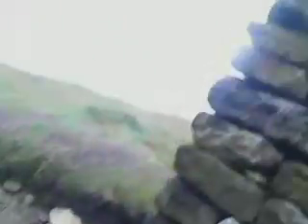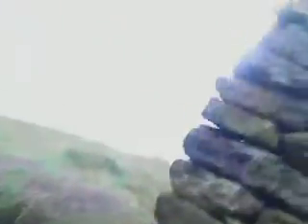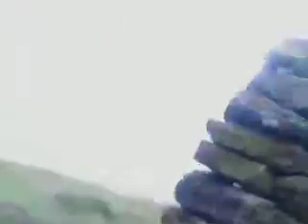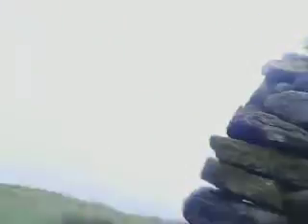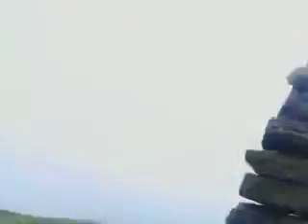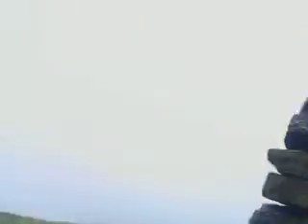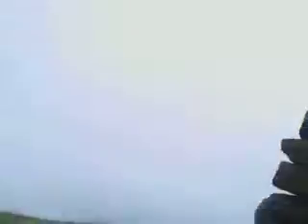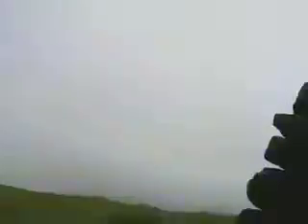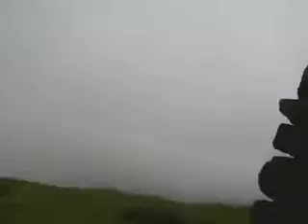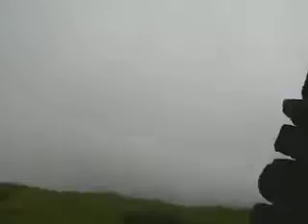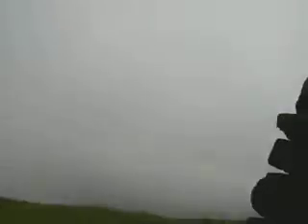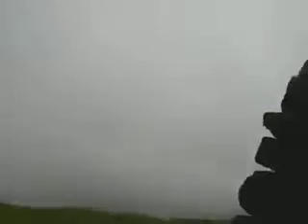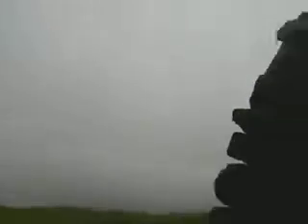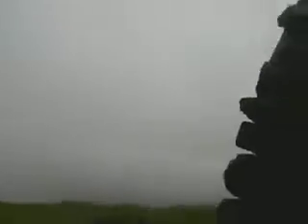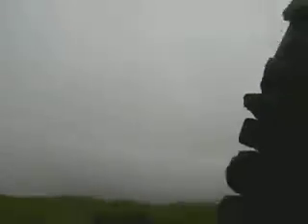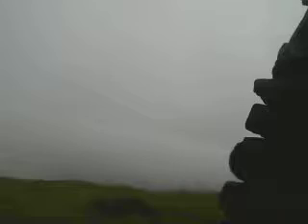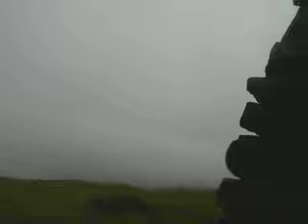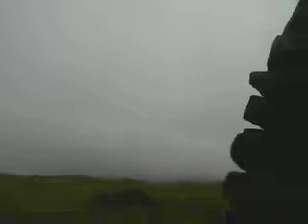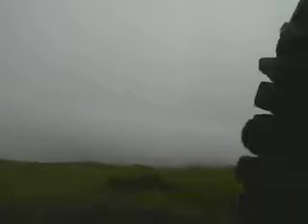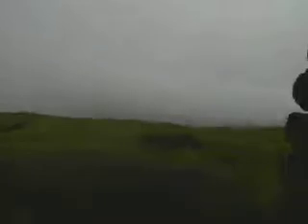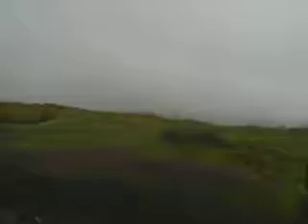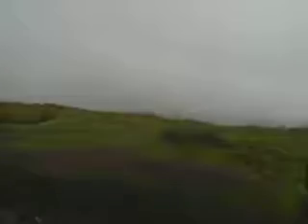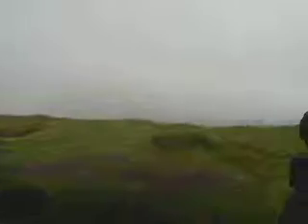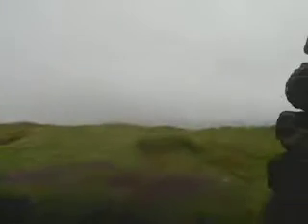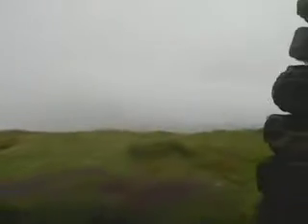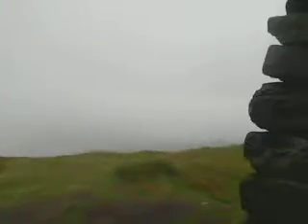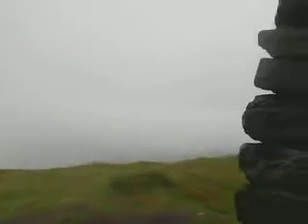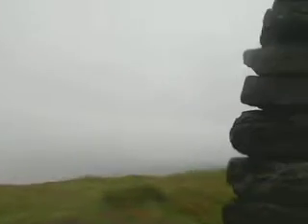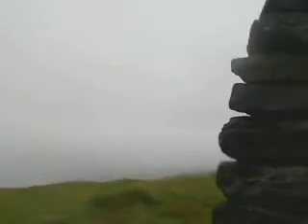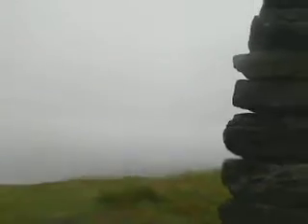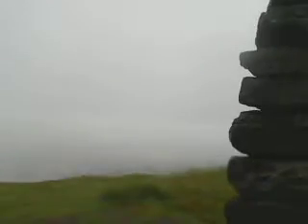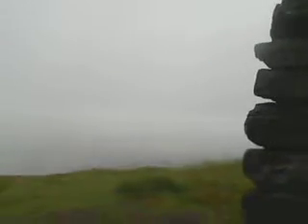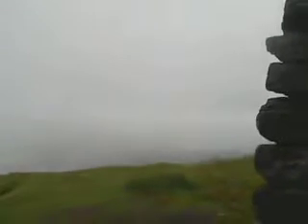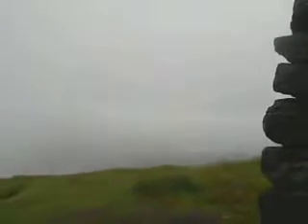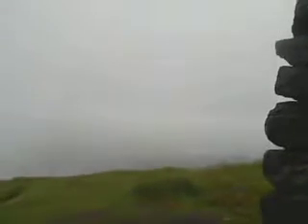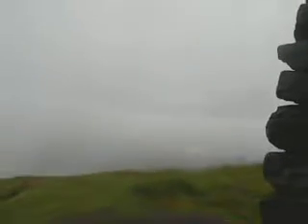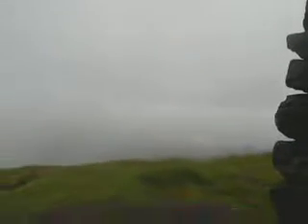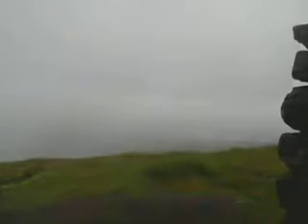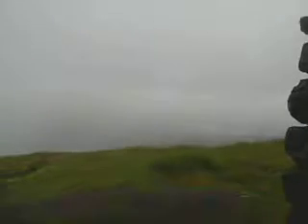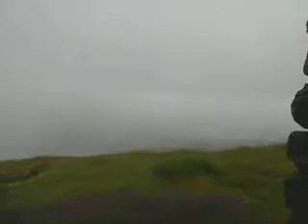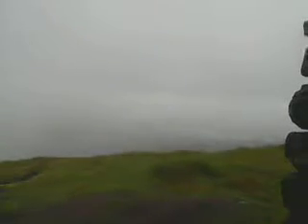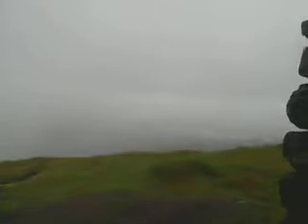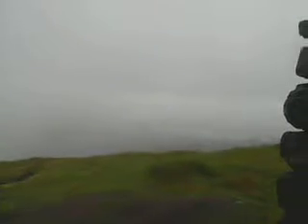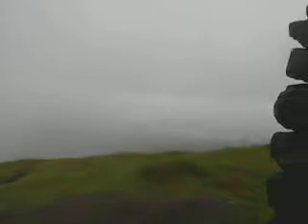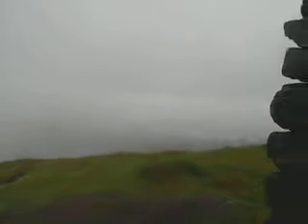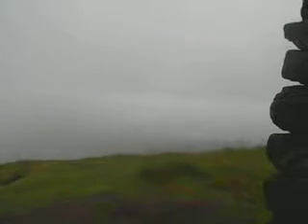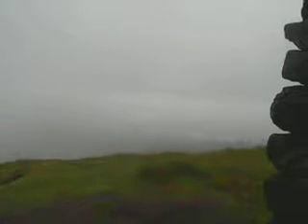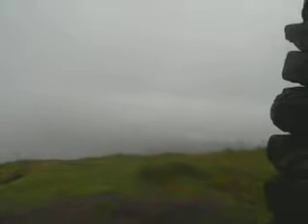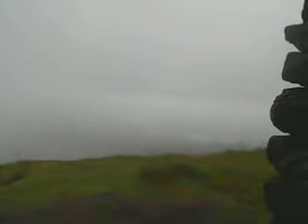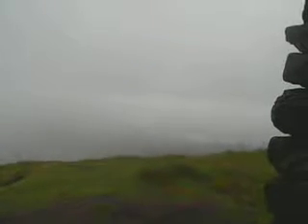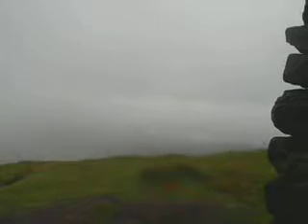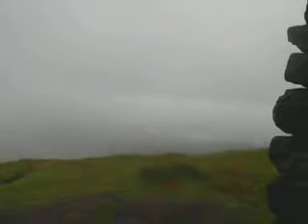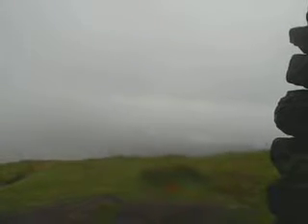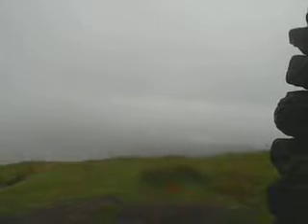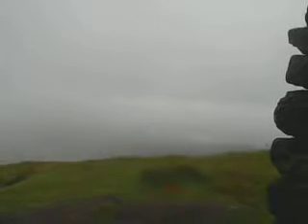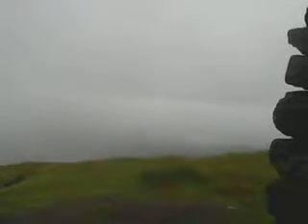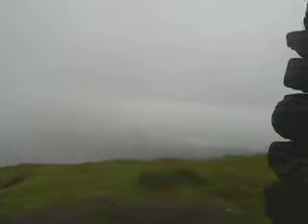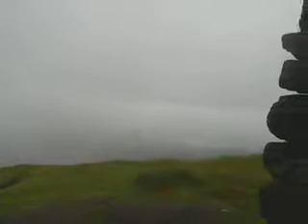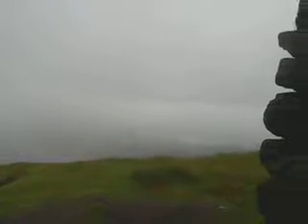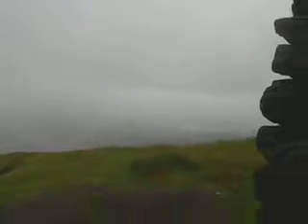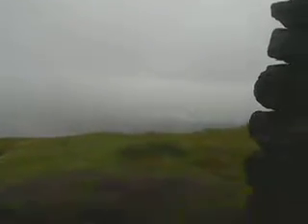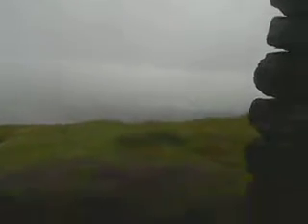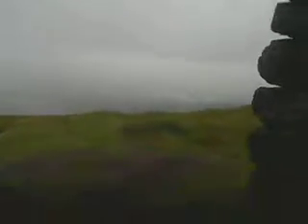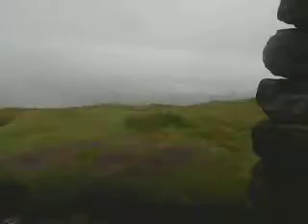From here it's probably a good view when it's sunny.